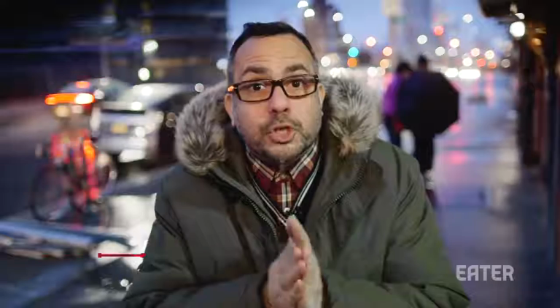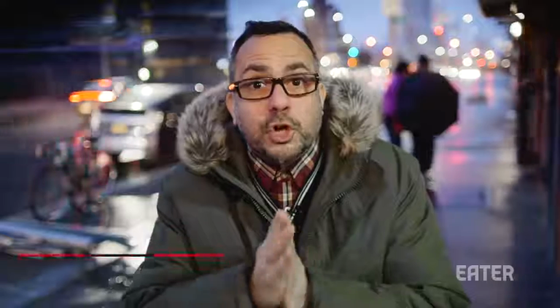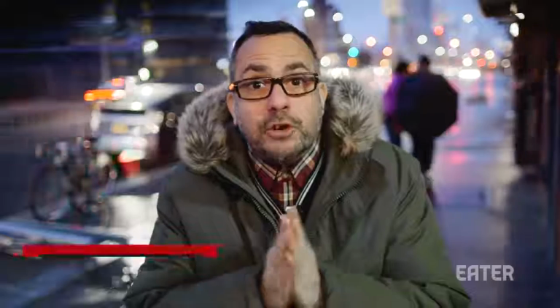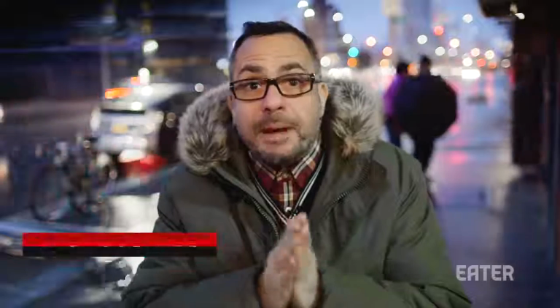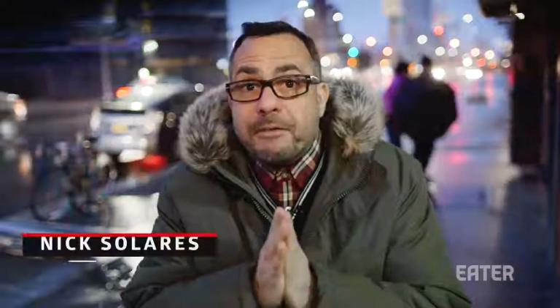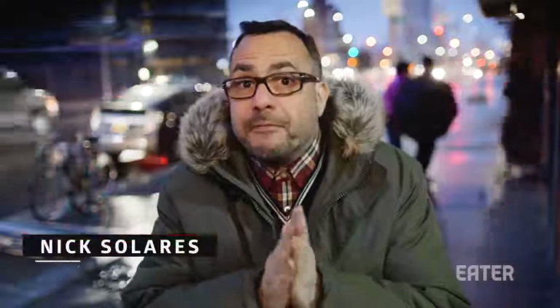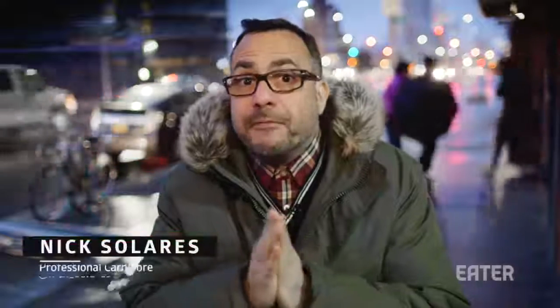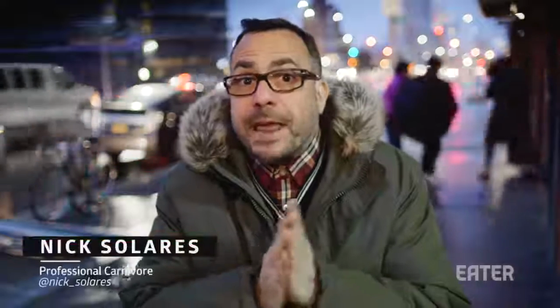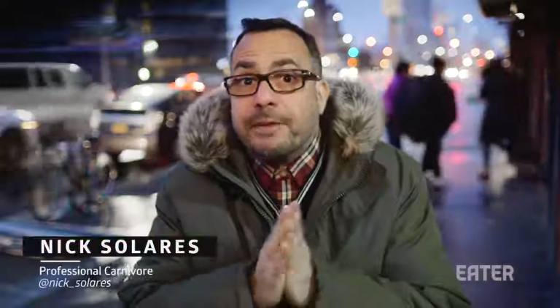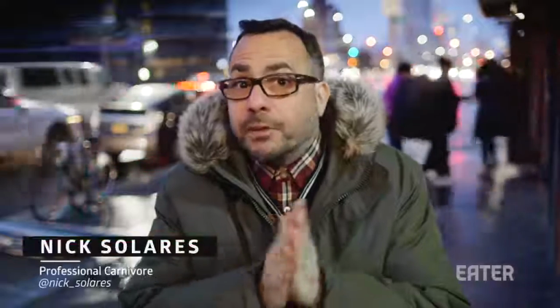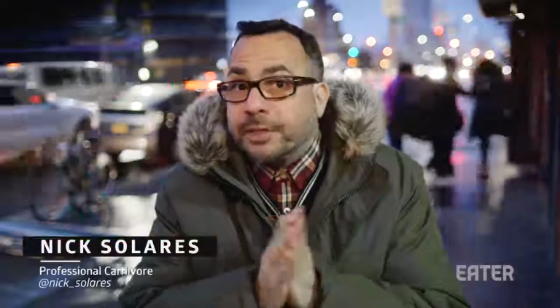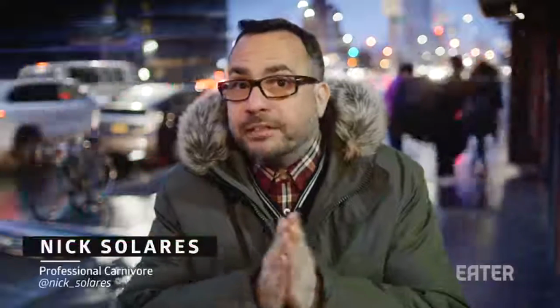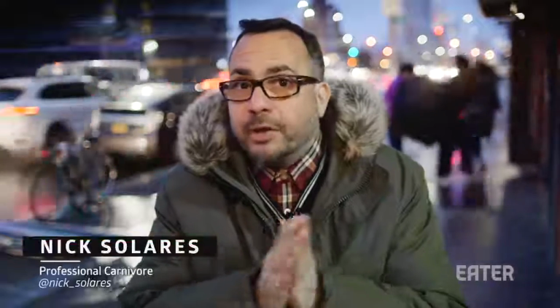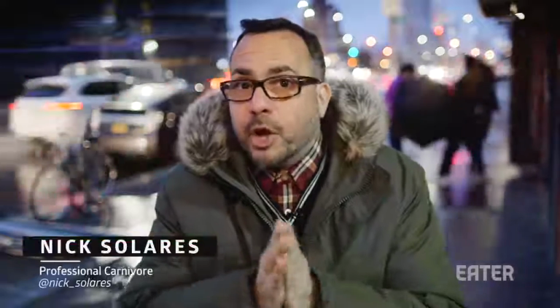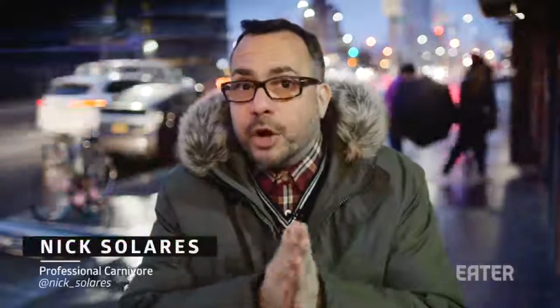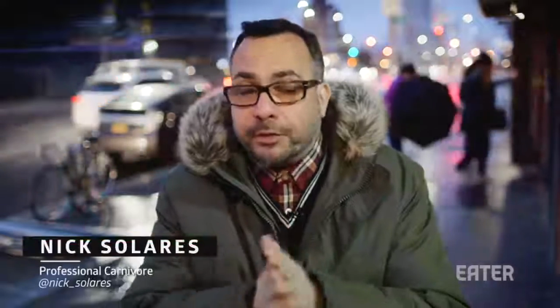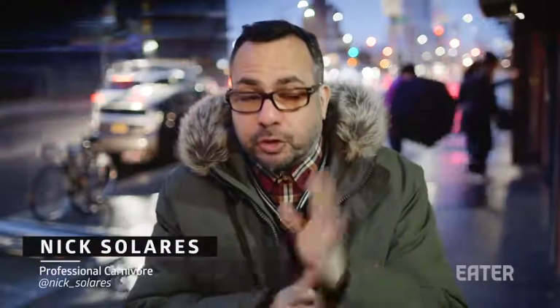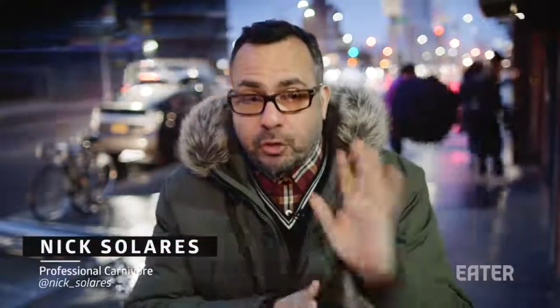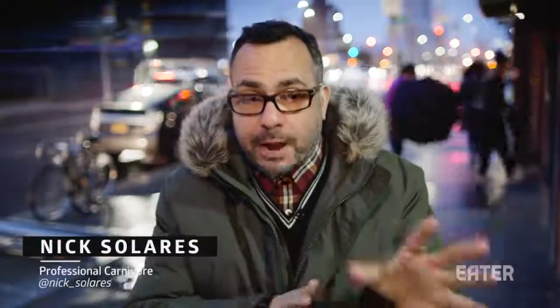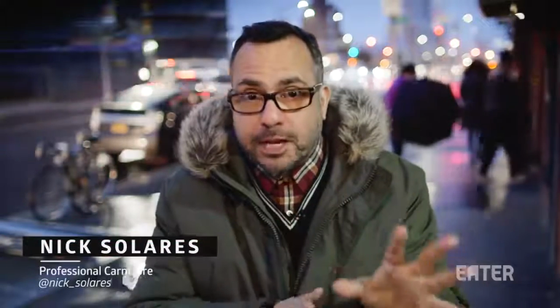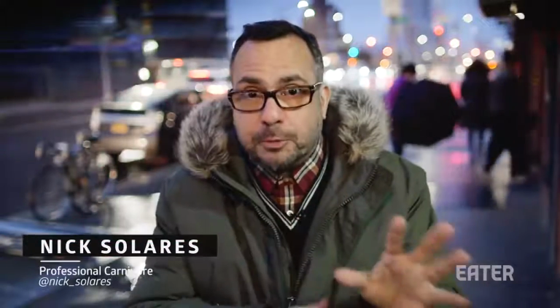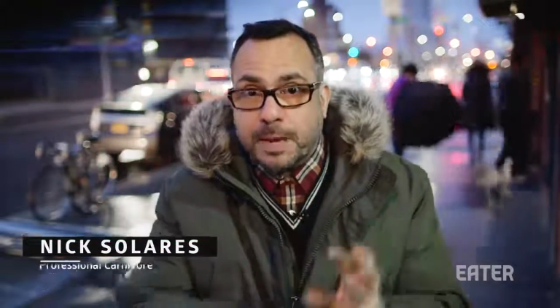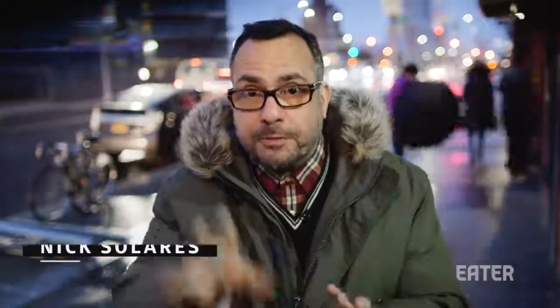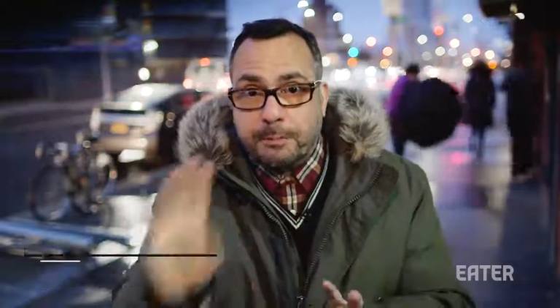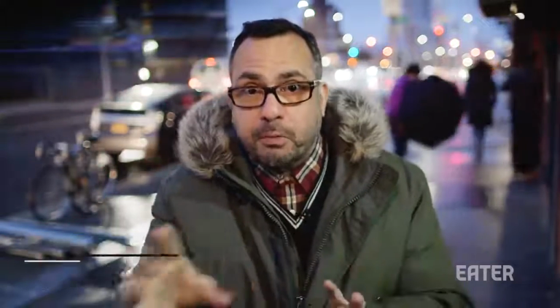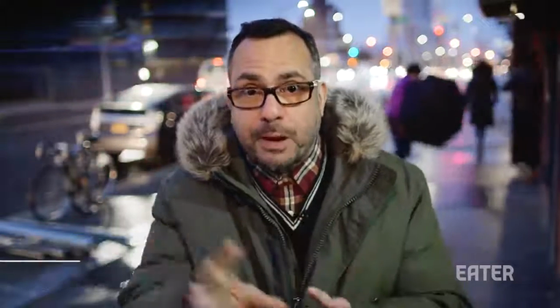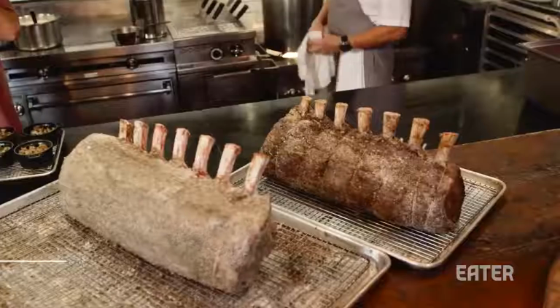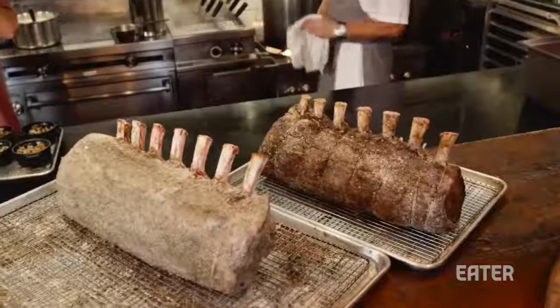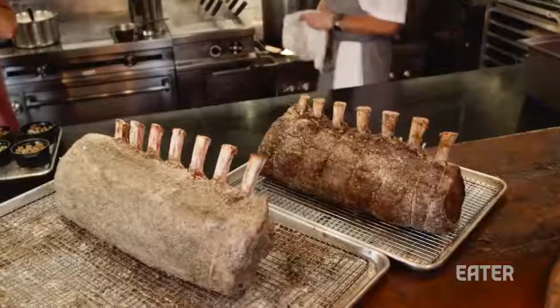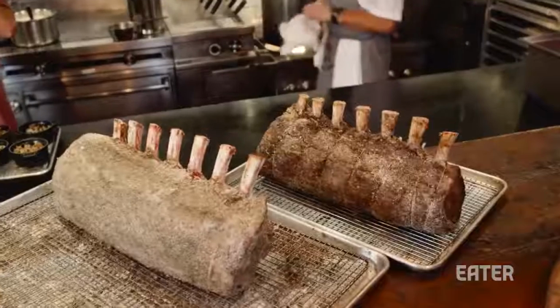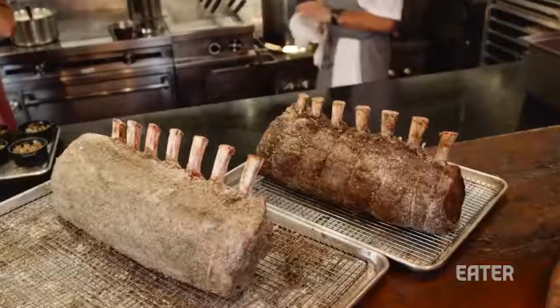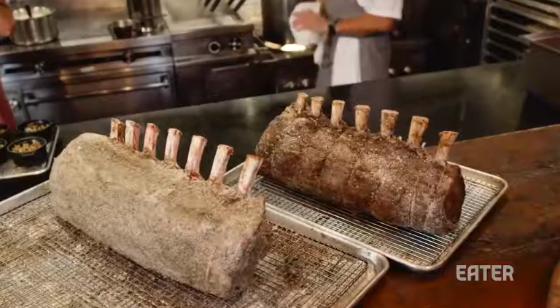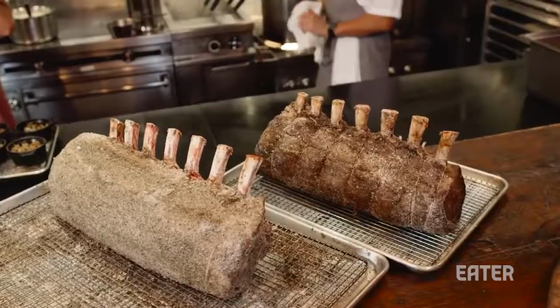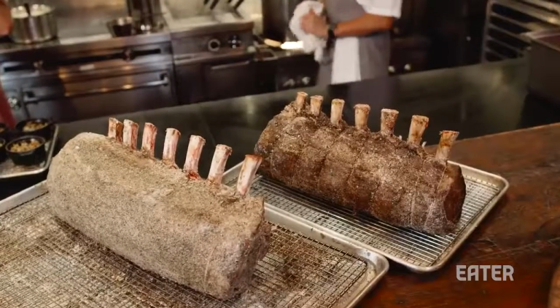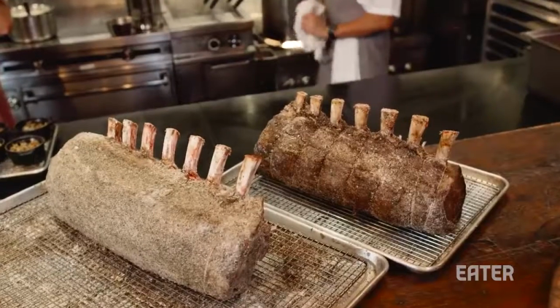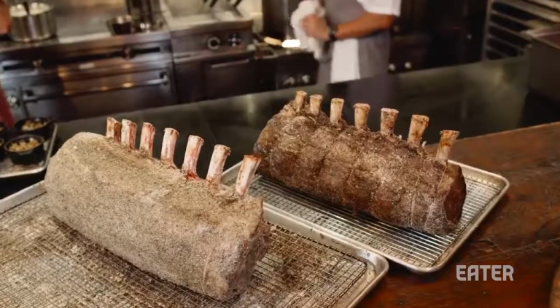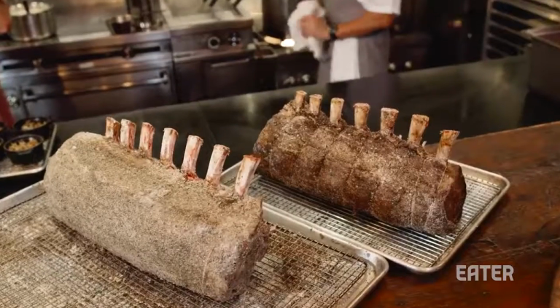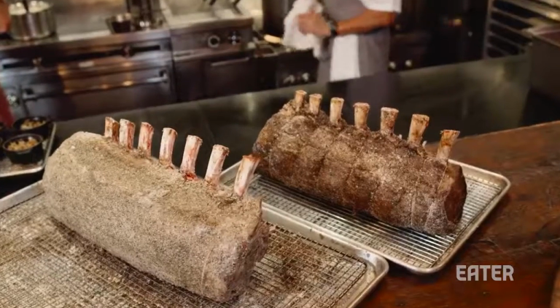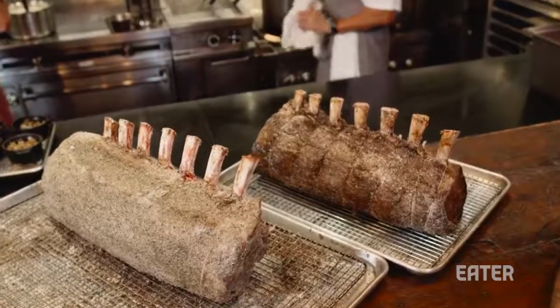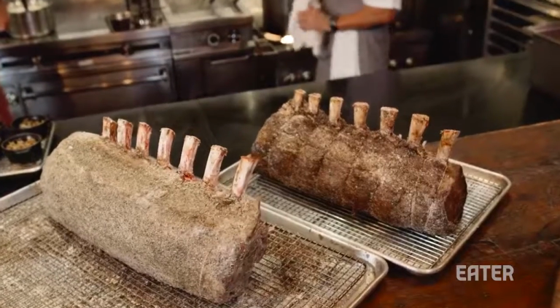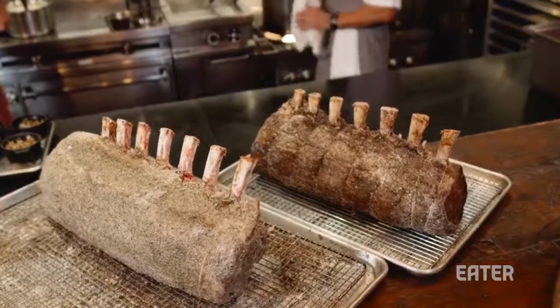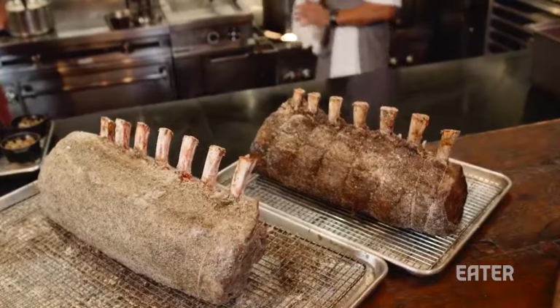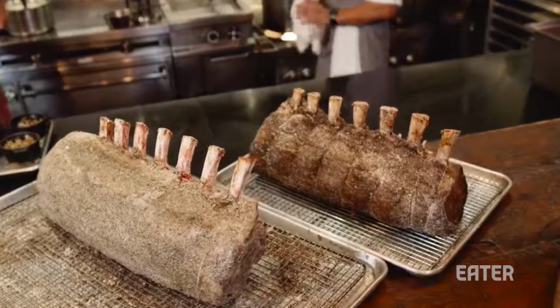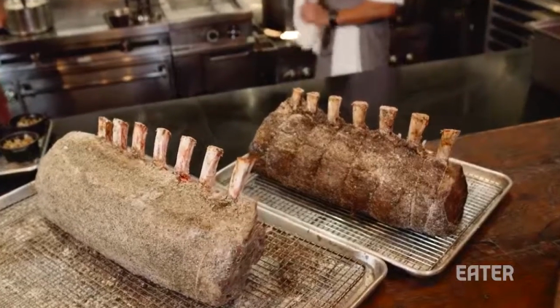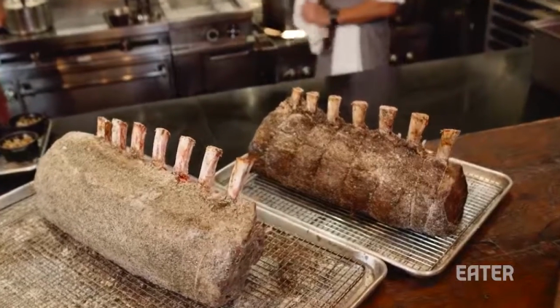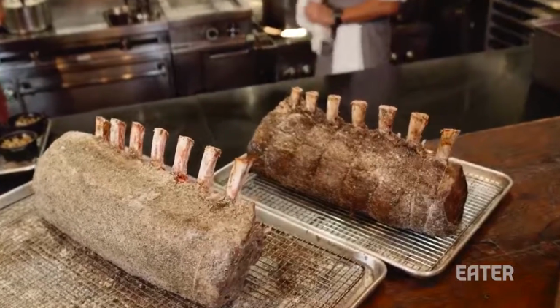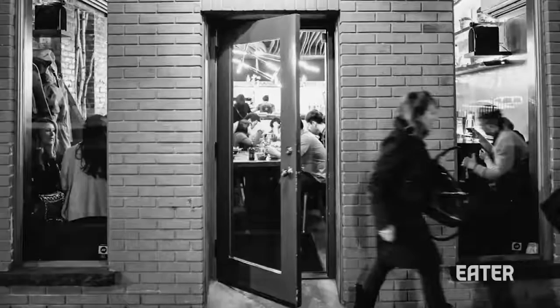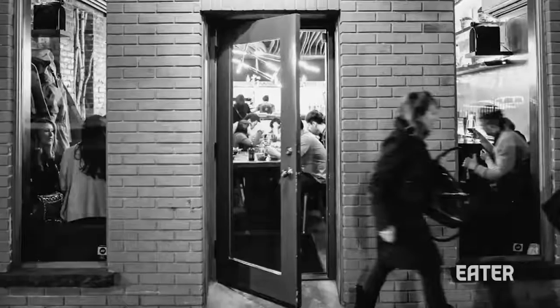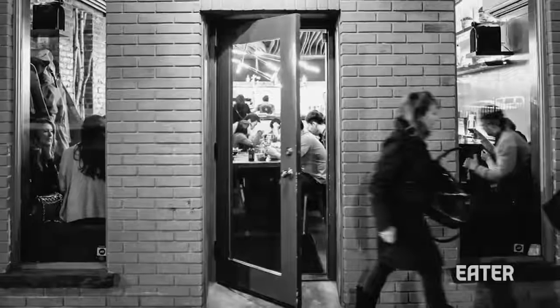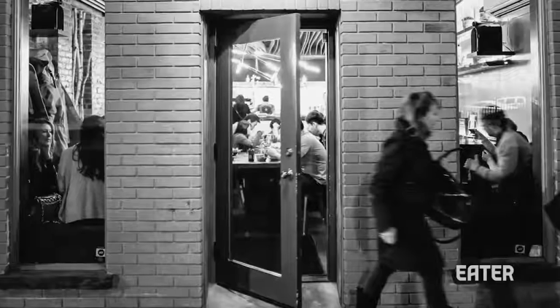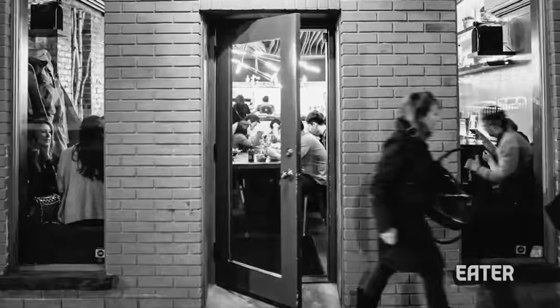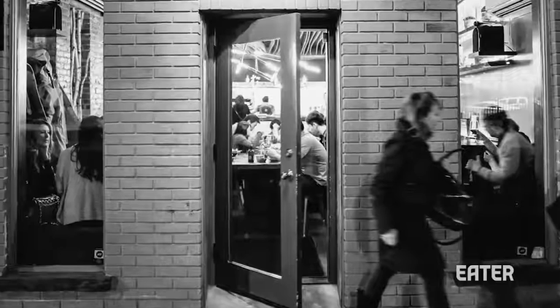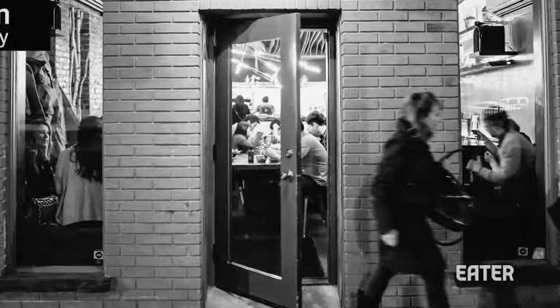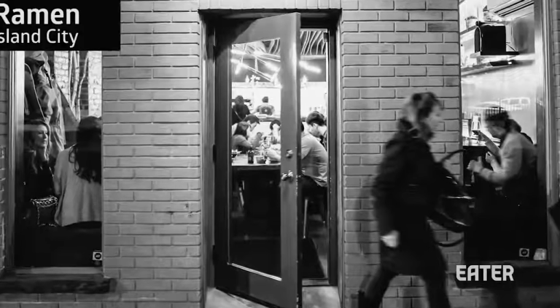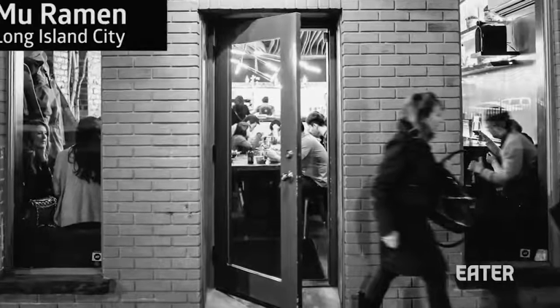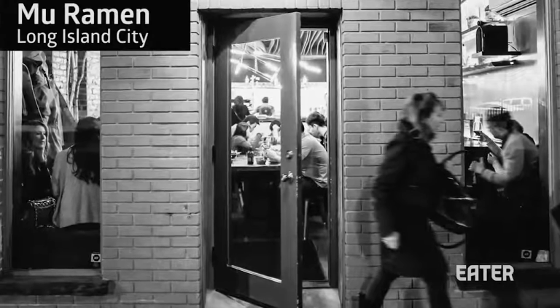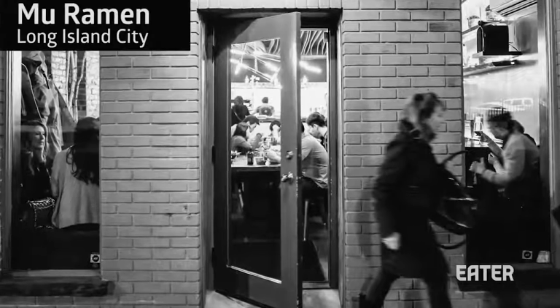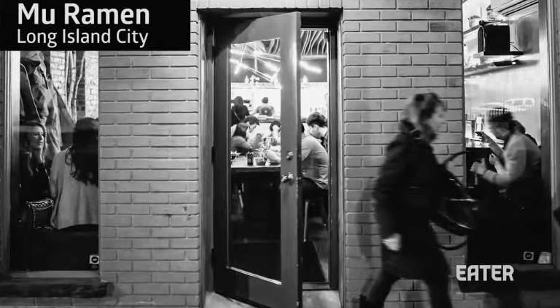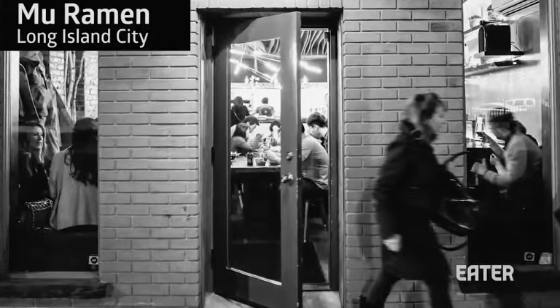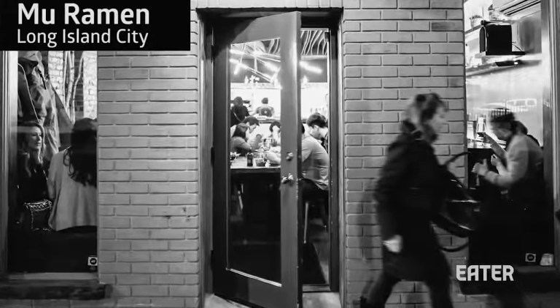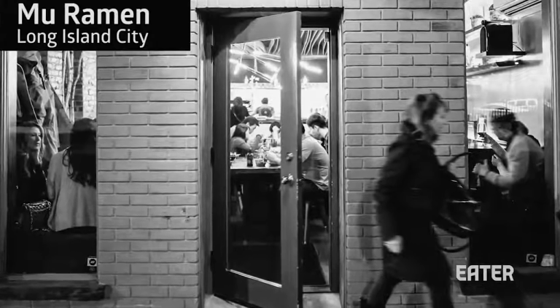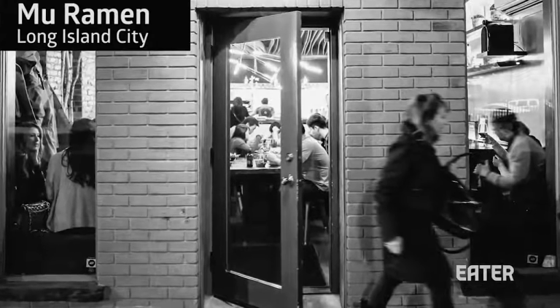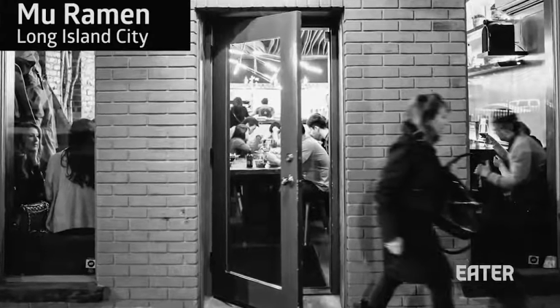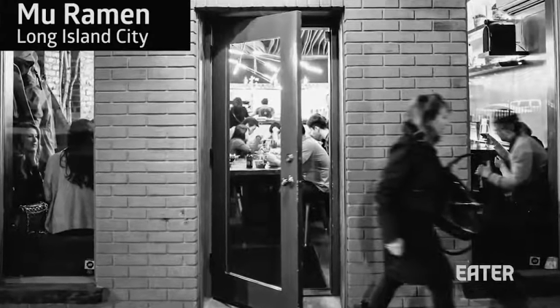Two of my favorite things on earth: dry-aged beef and prime rib. When you combine the two, that's what I want to eat. We're here at Moo Ramen in Long Island City.